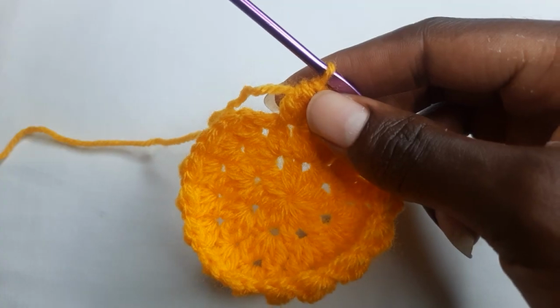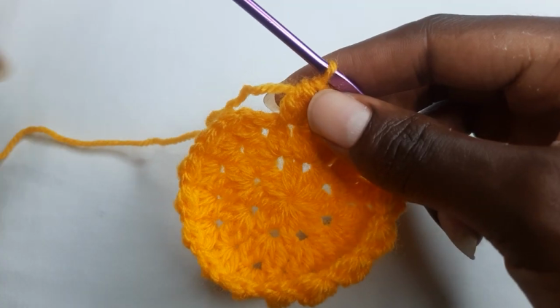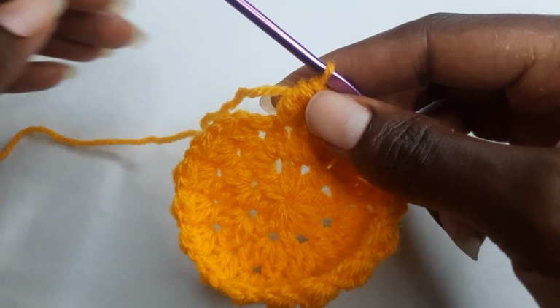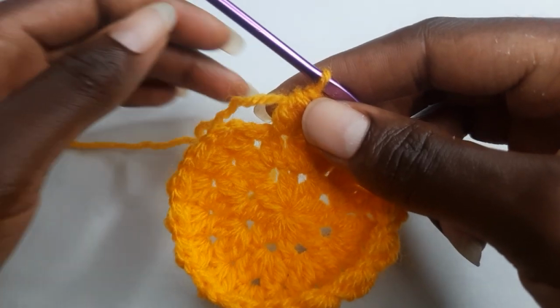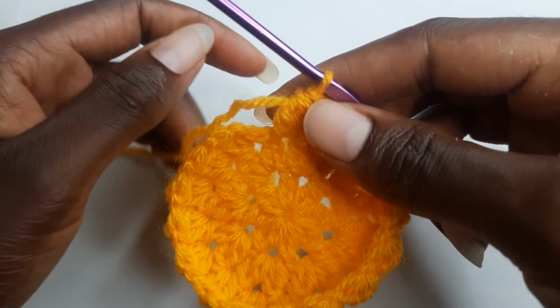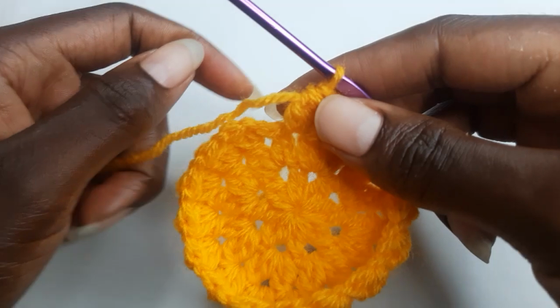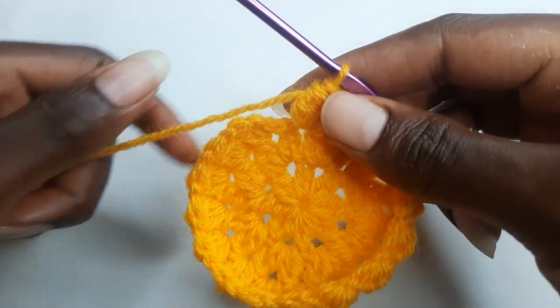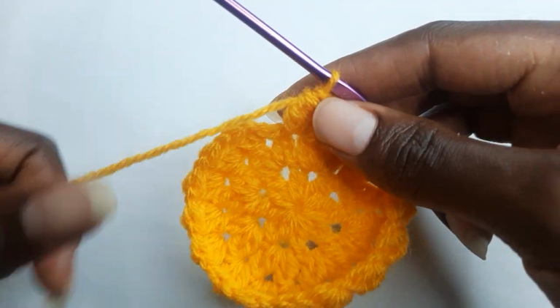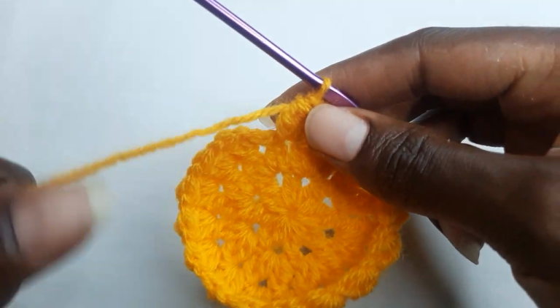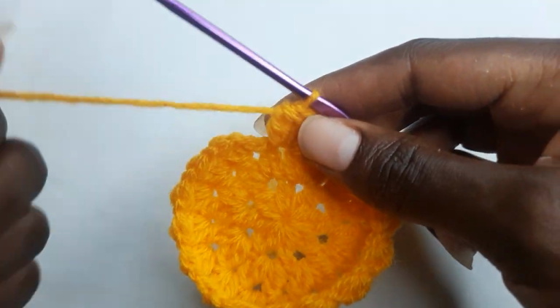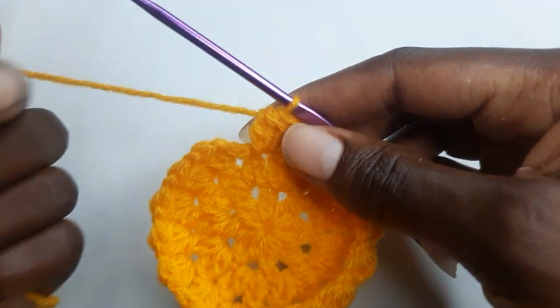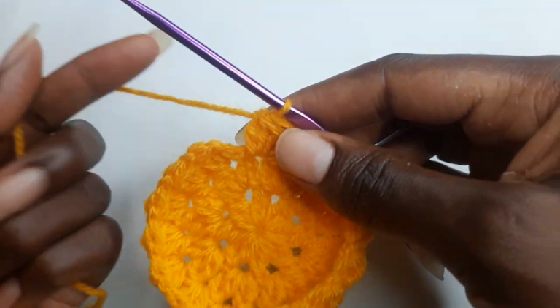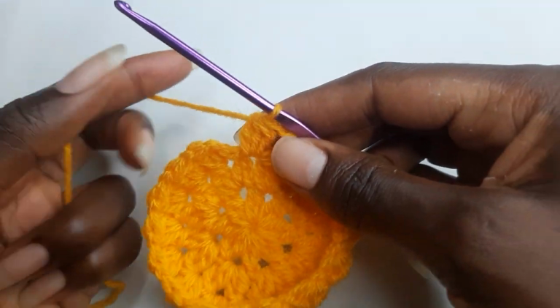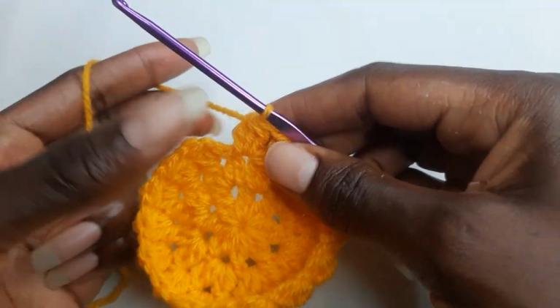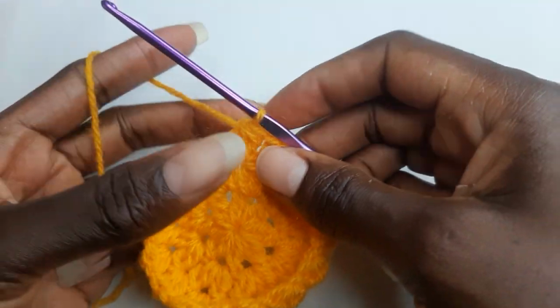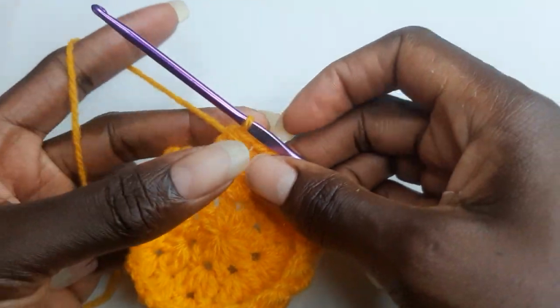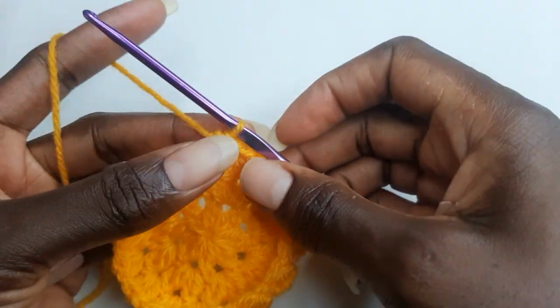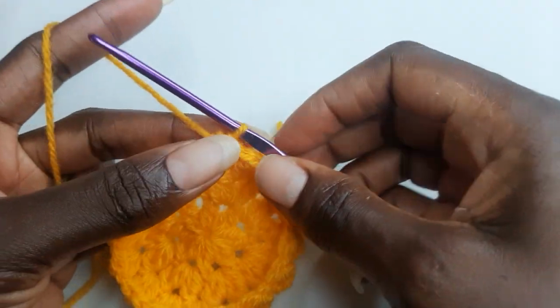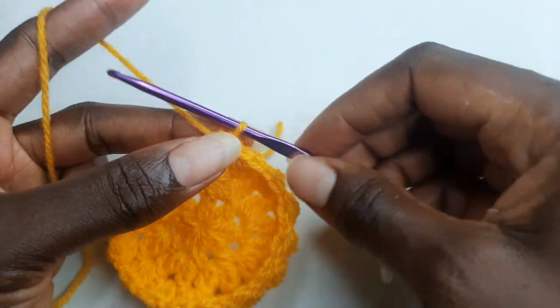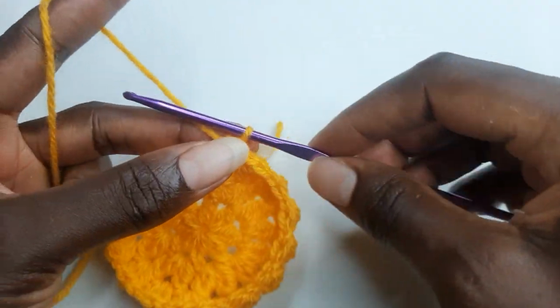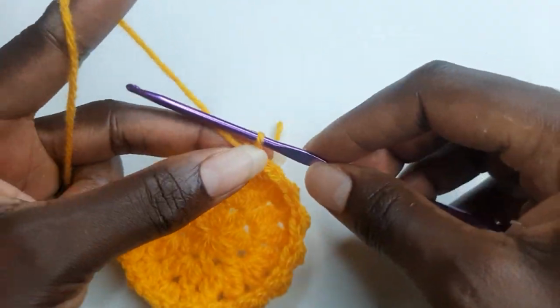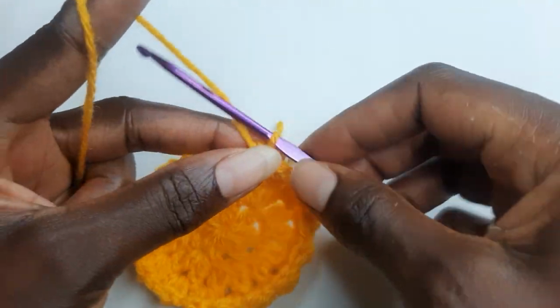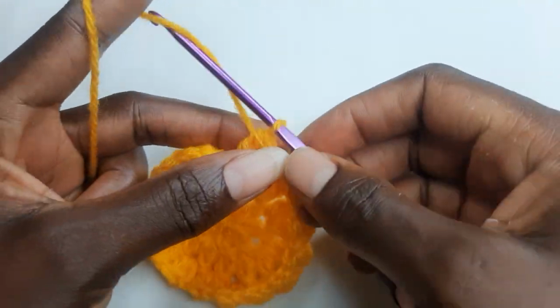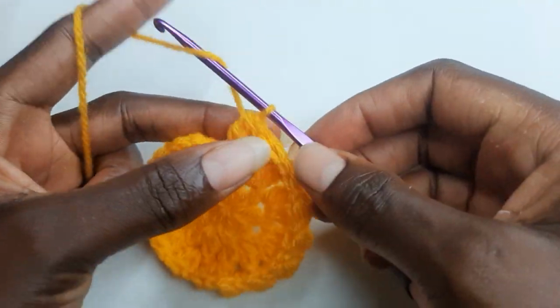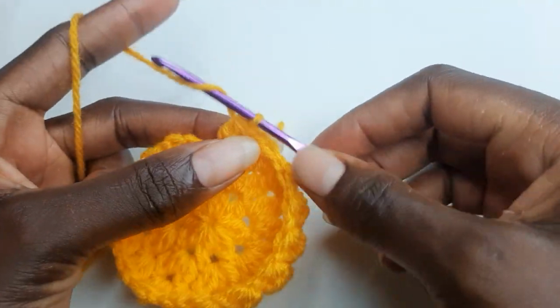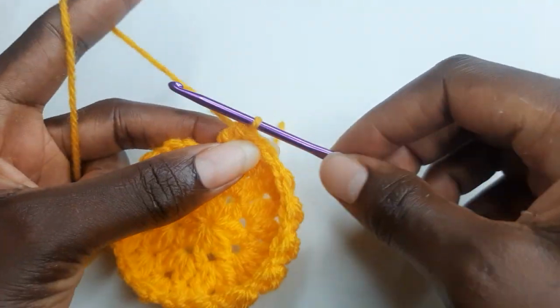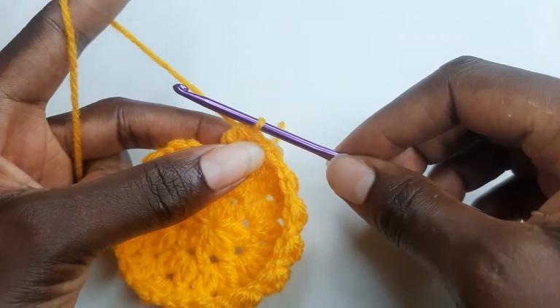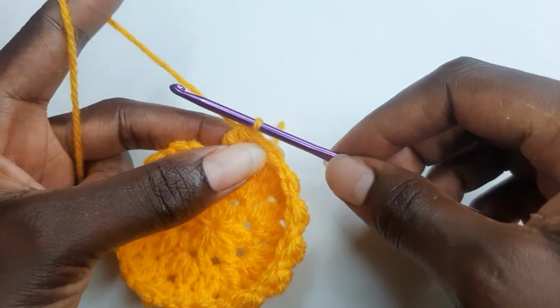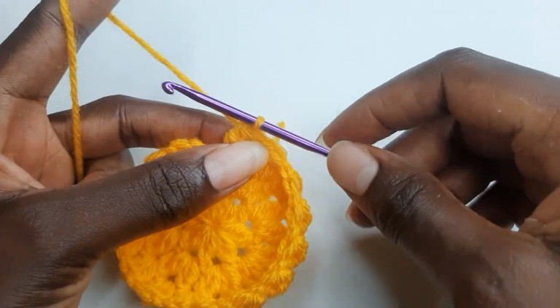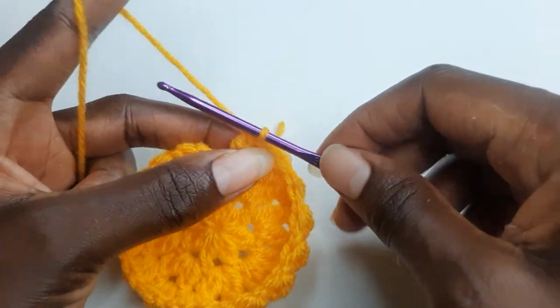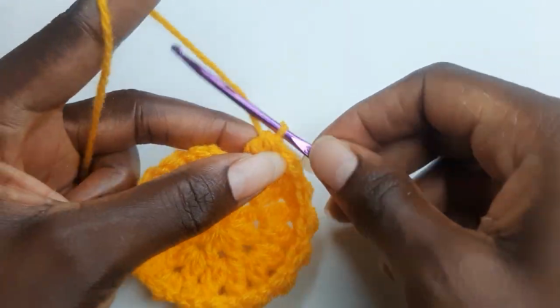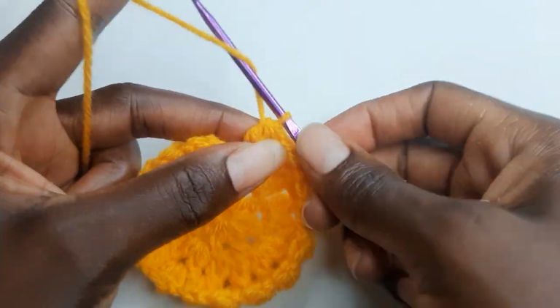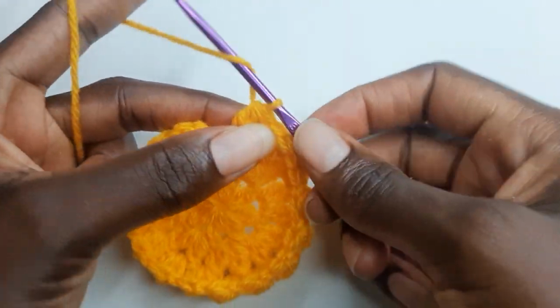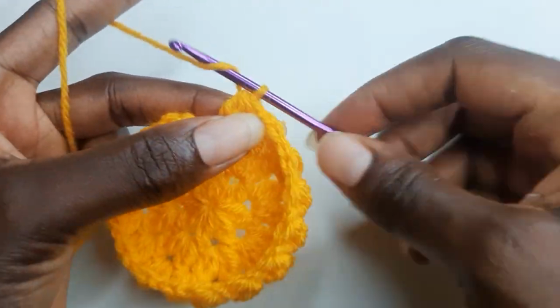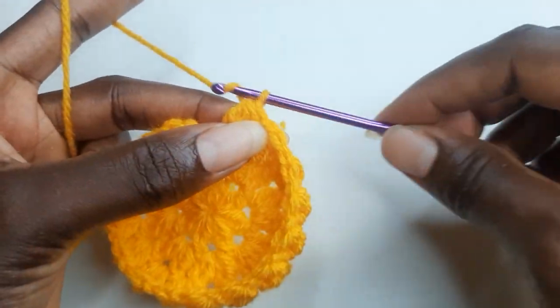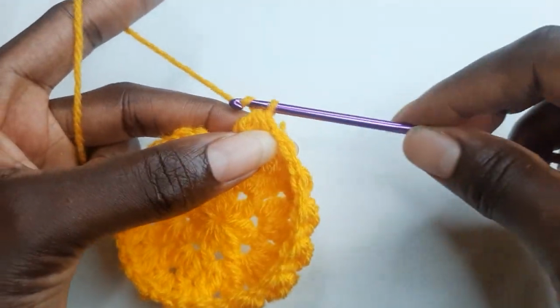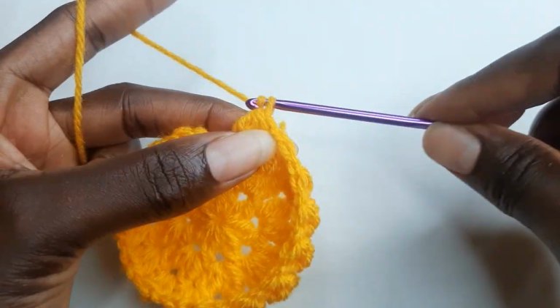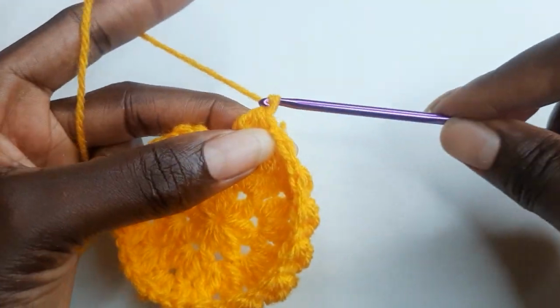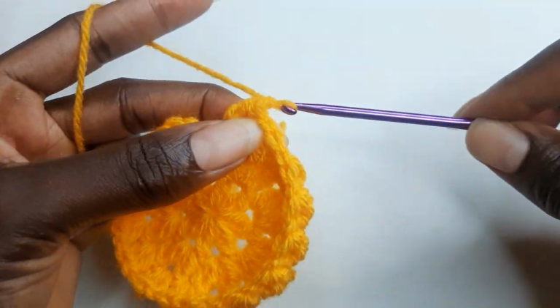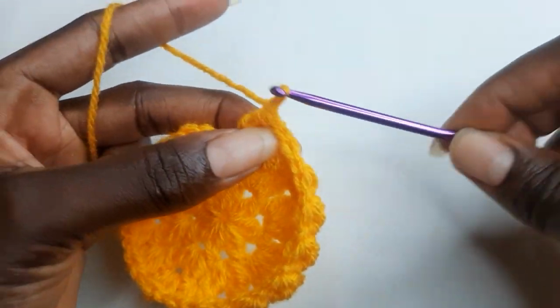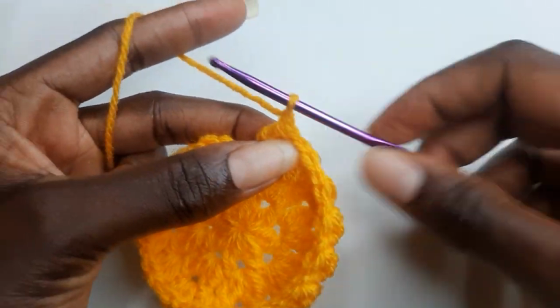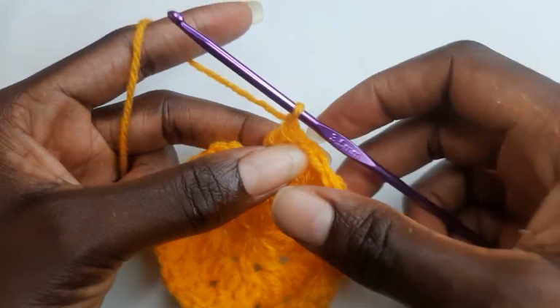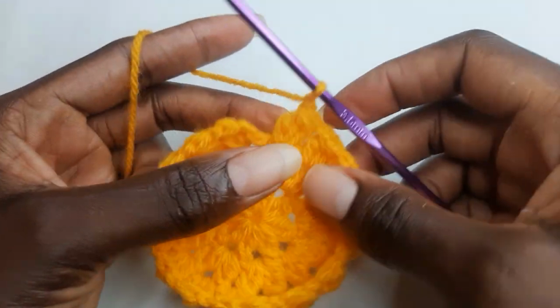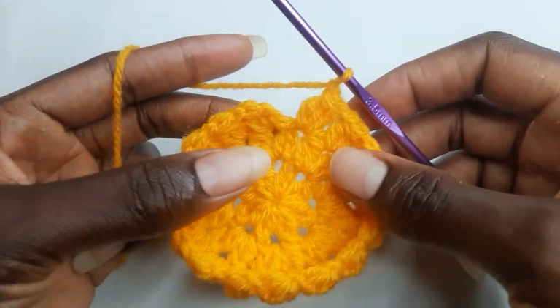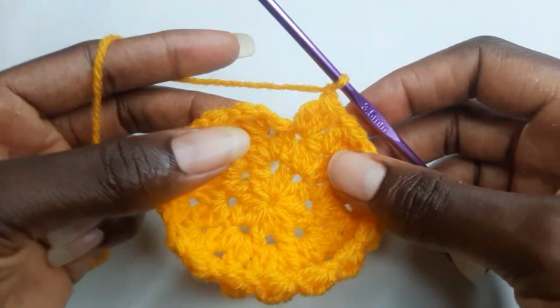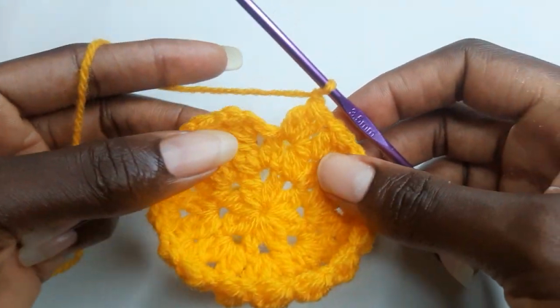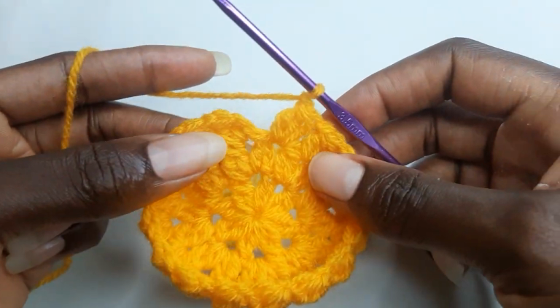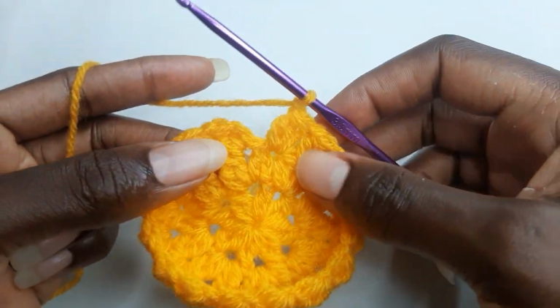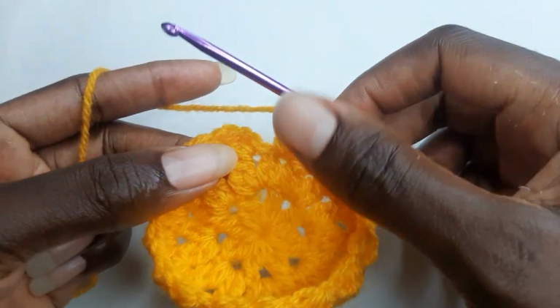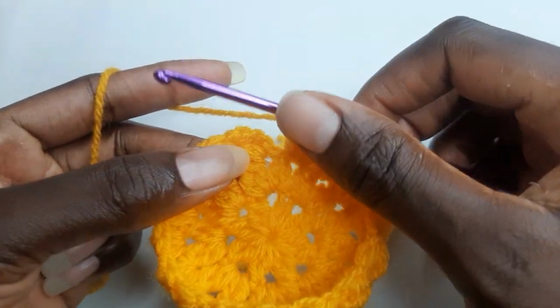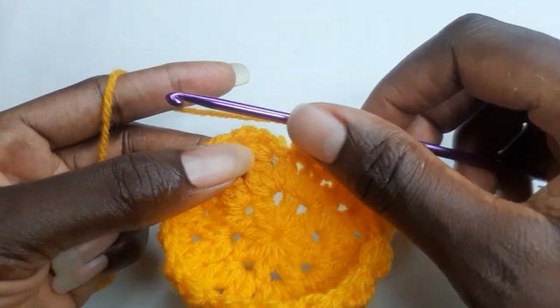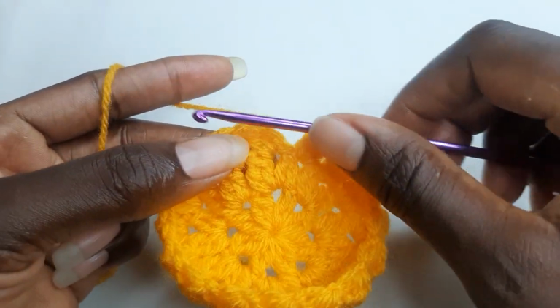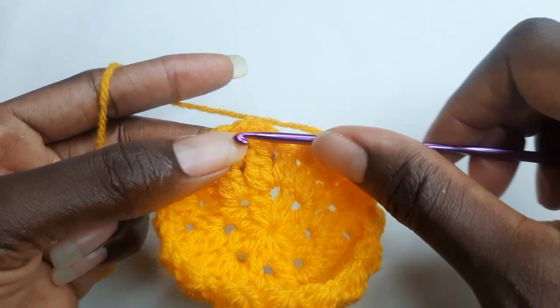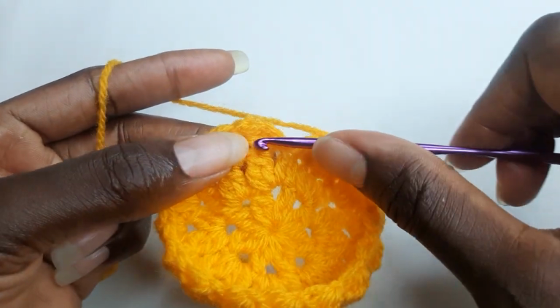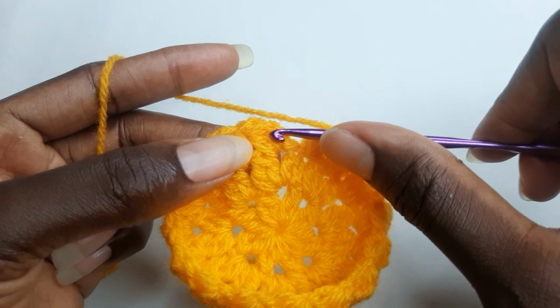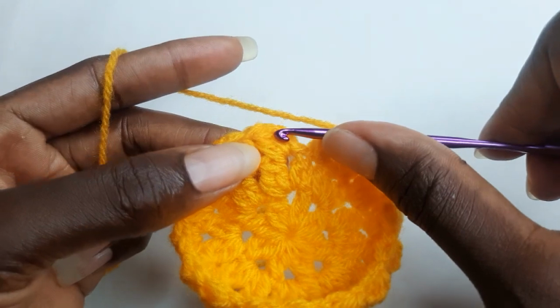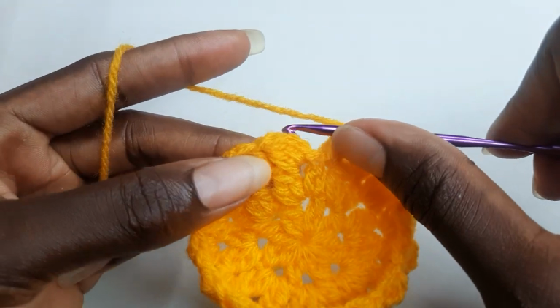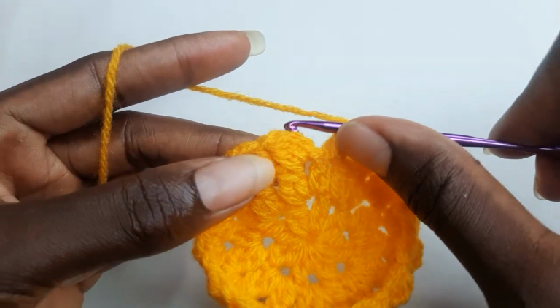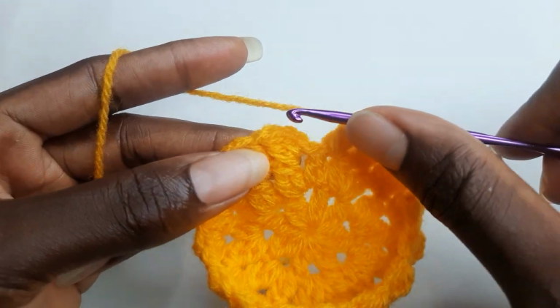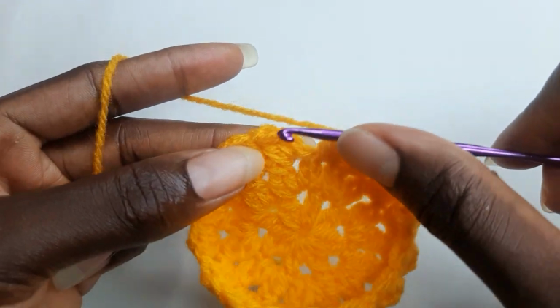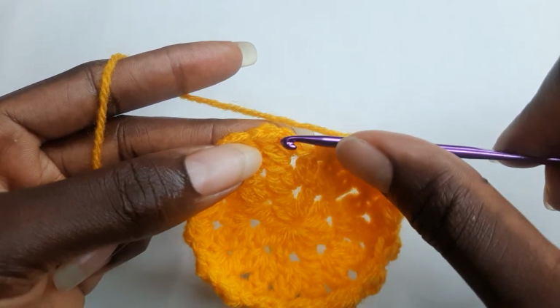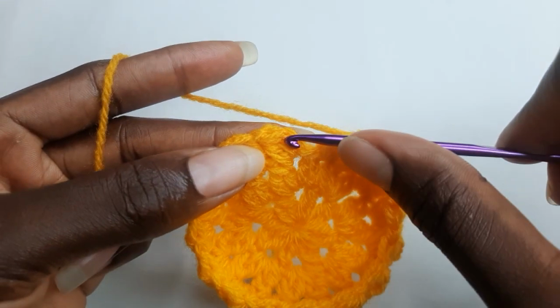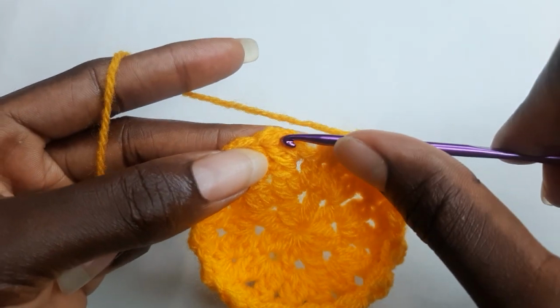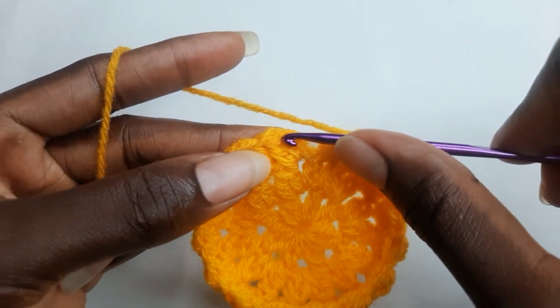When you get to the end, you chain one and work a slip stitch on your first stitch.